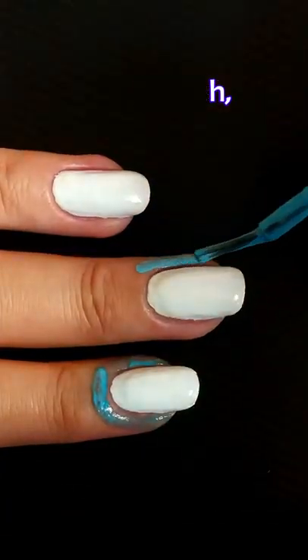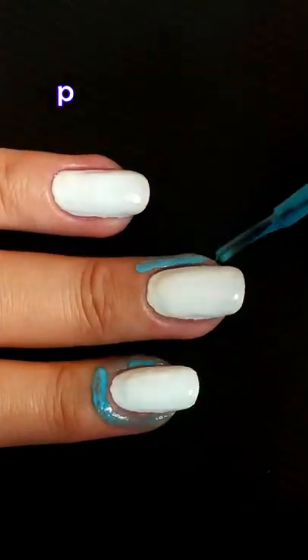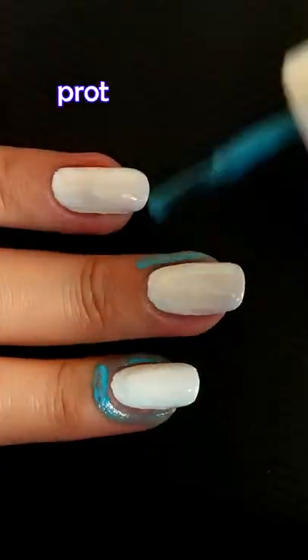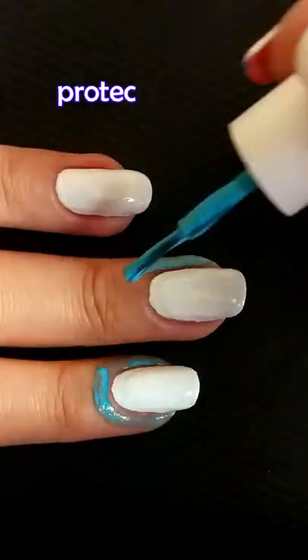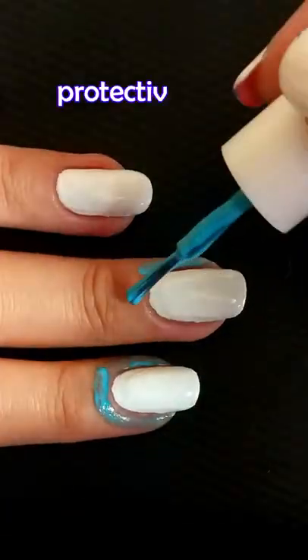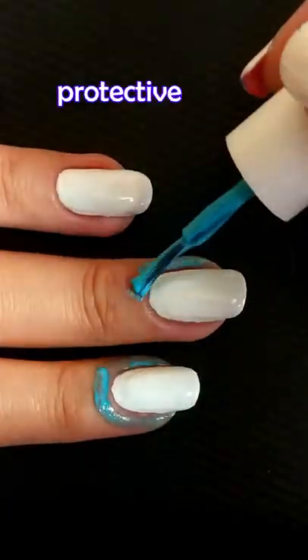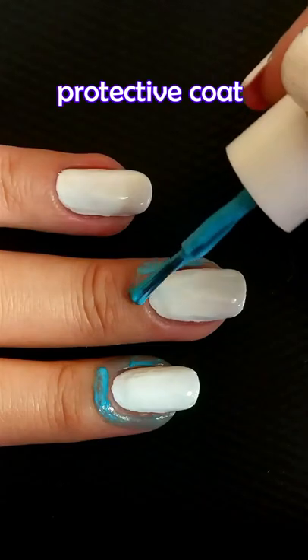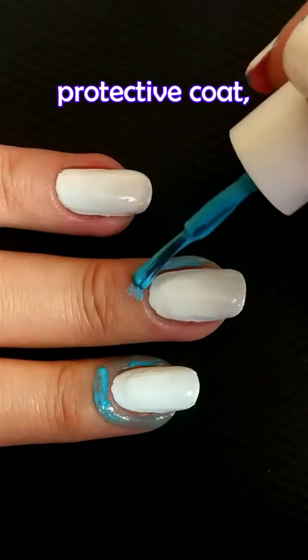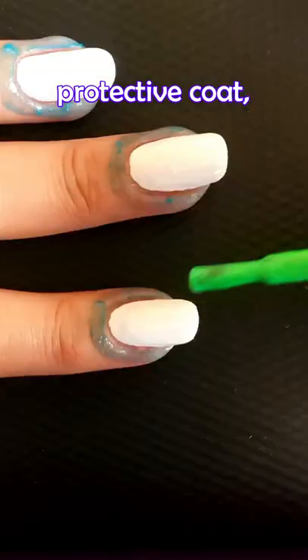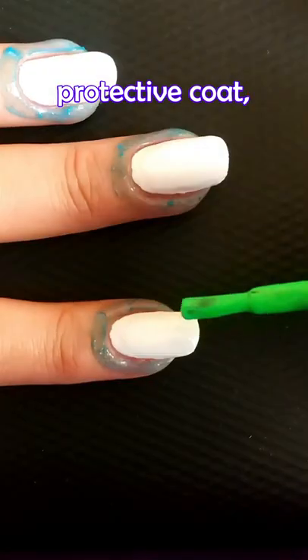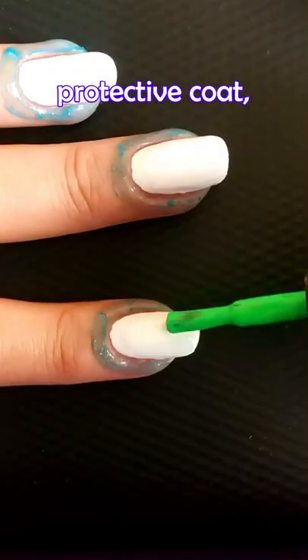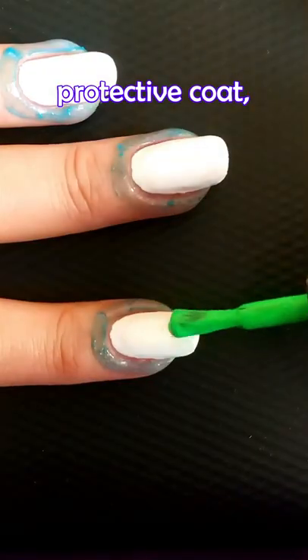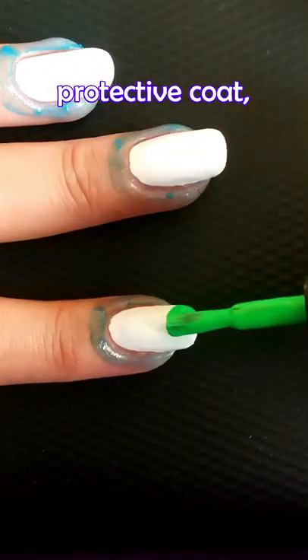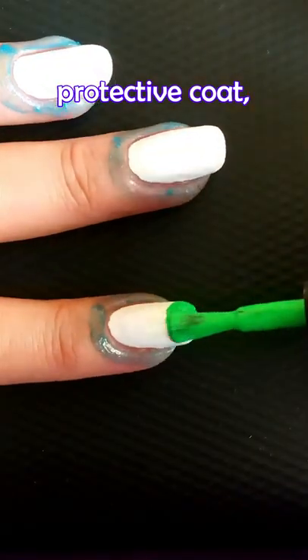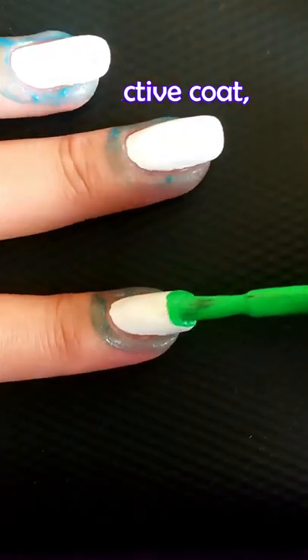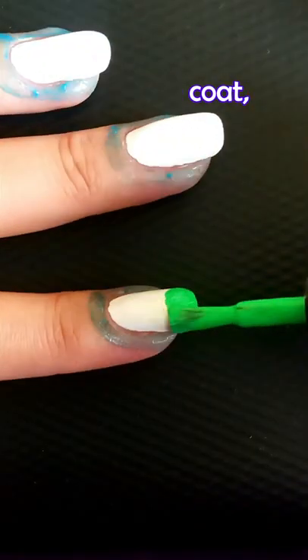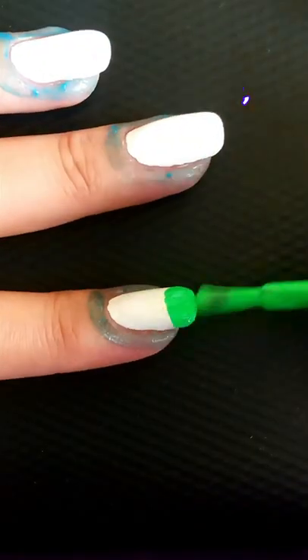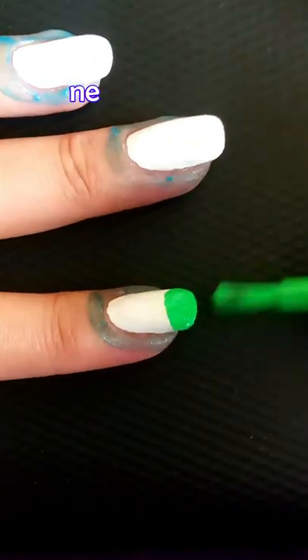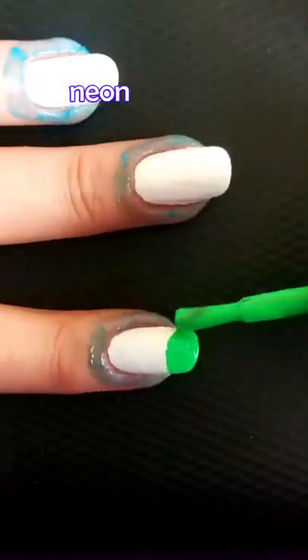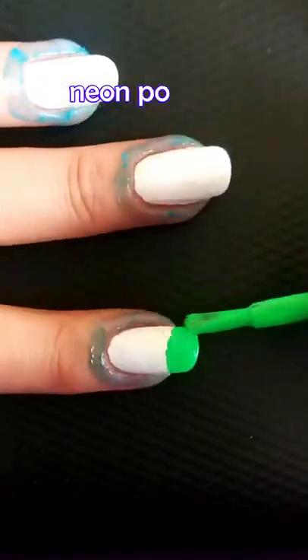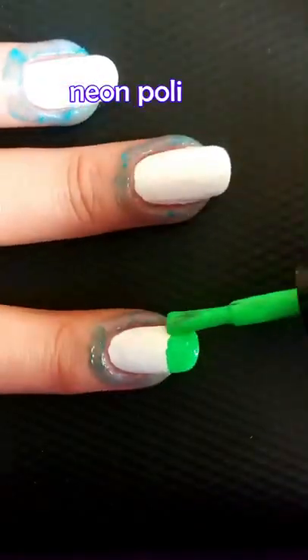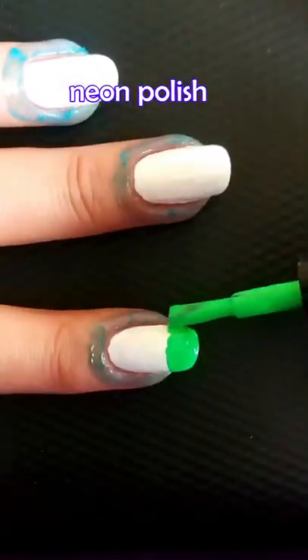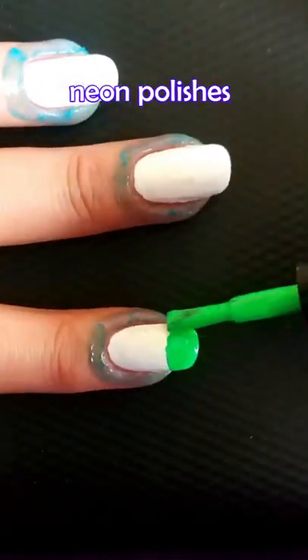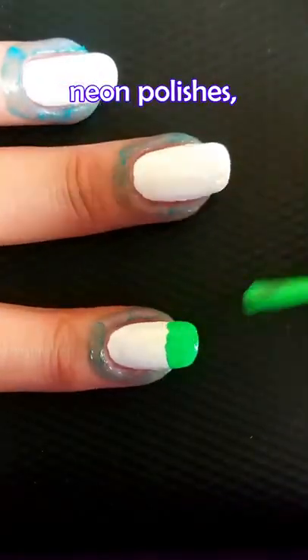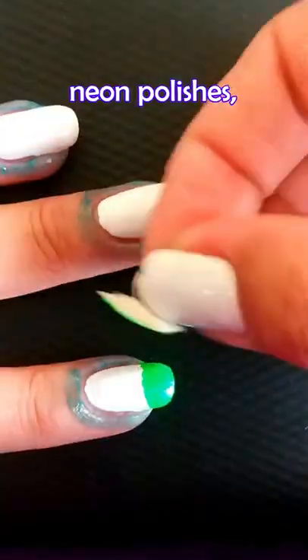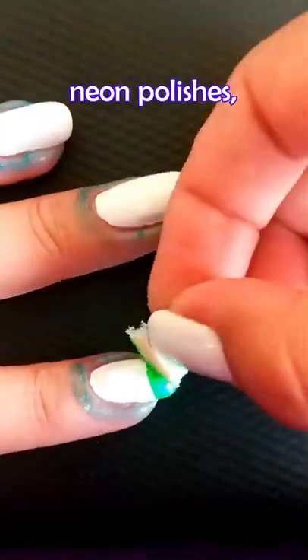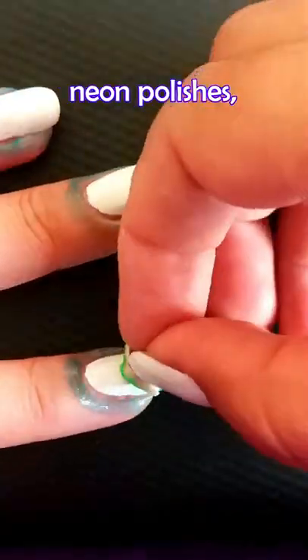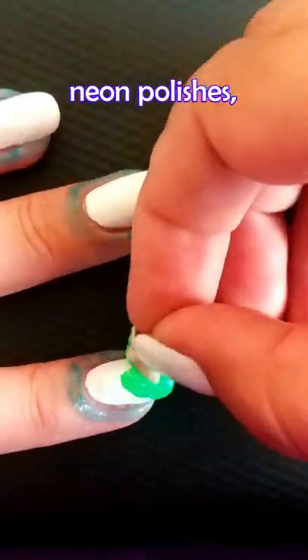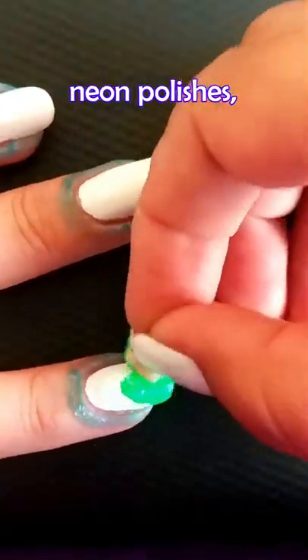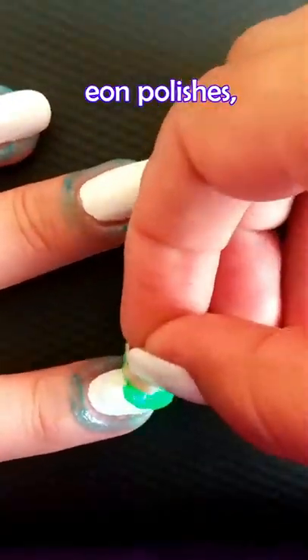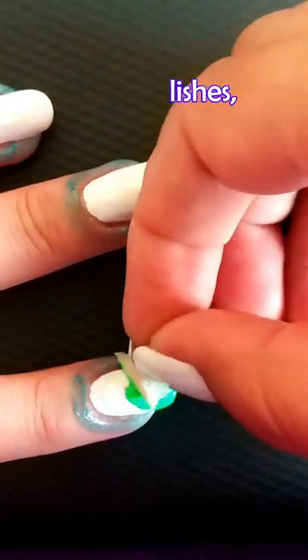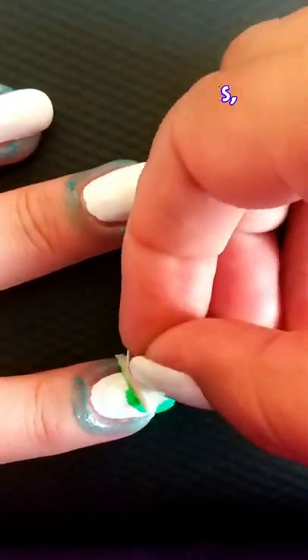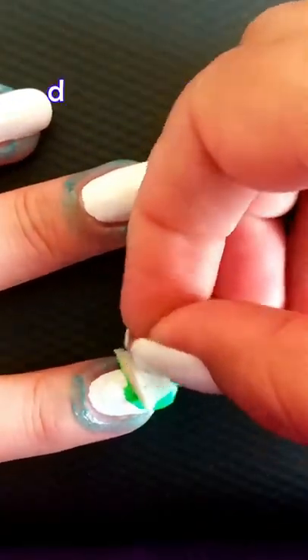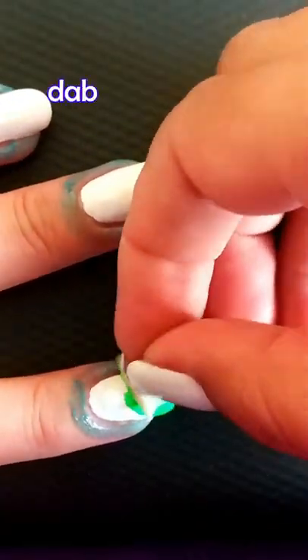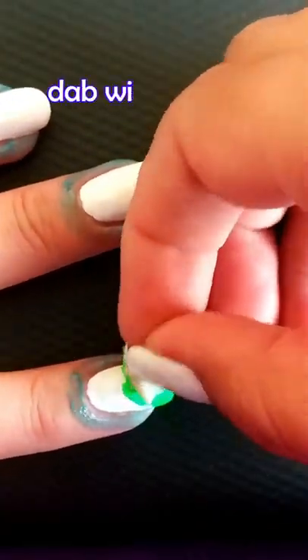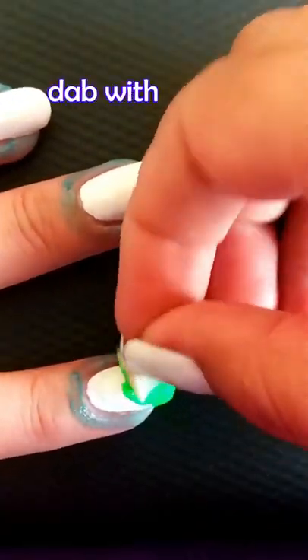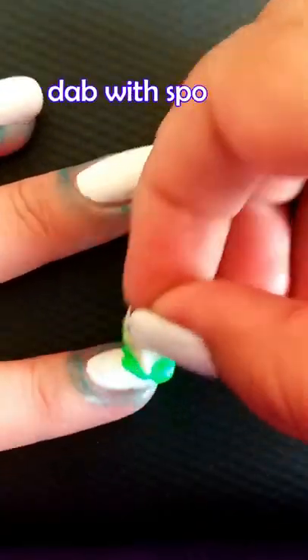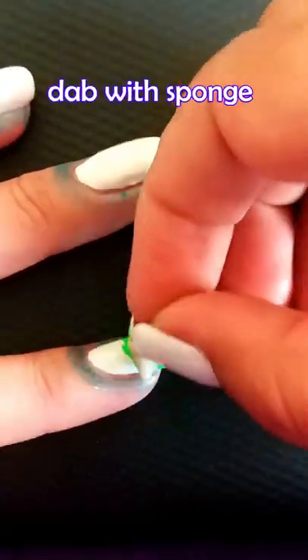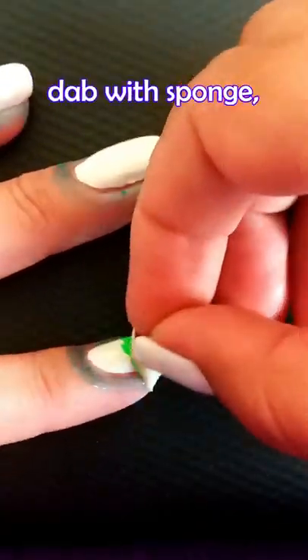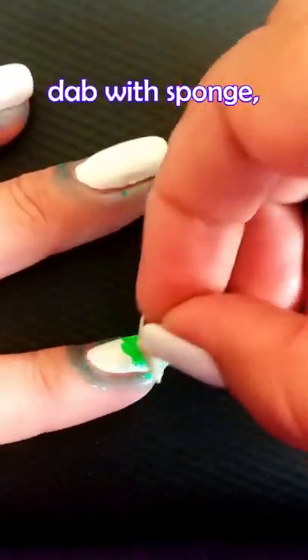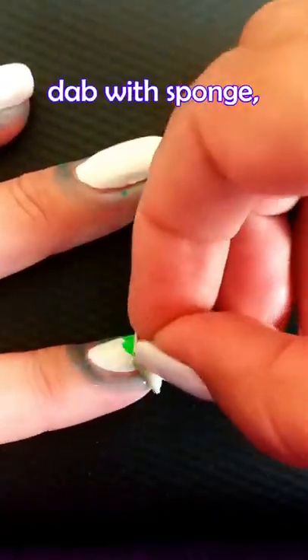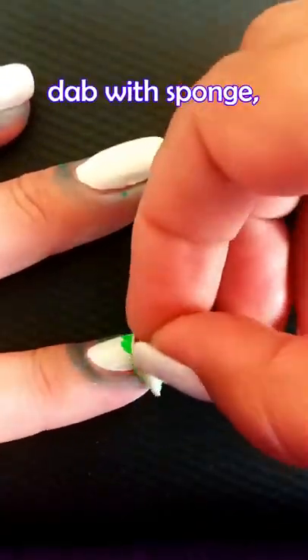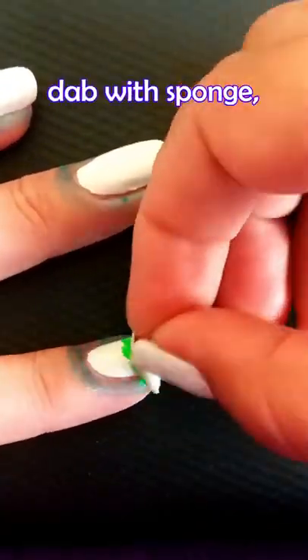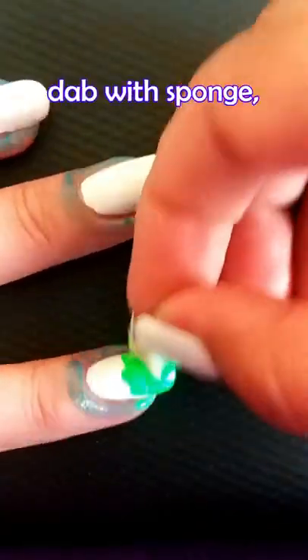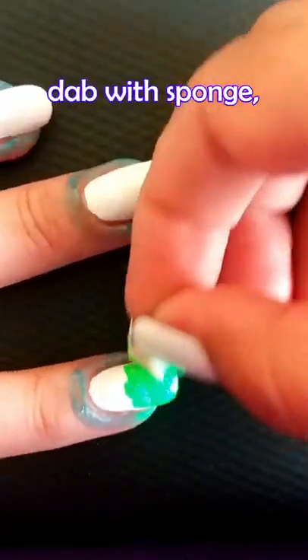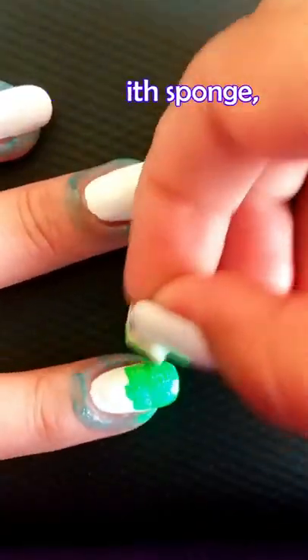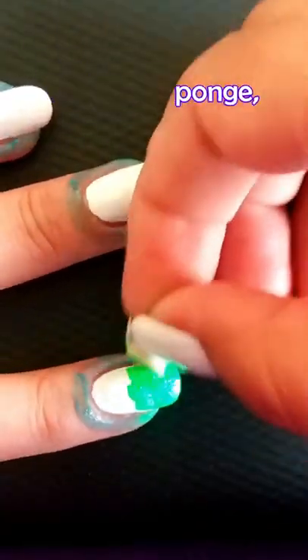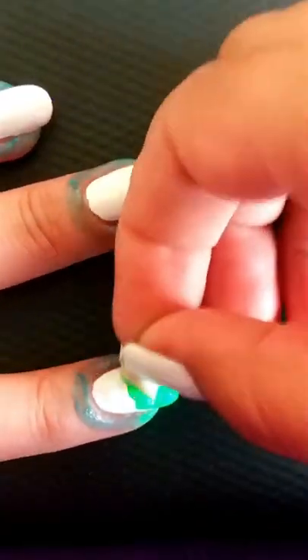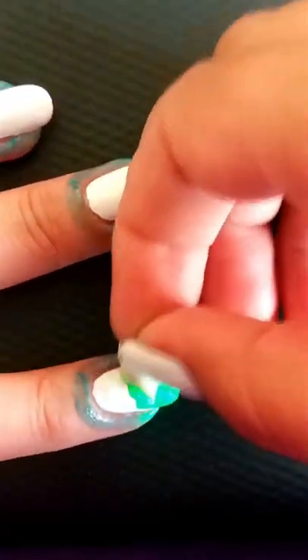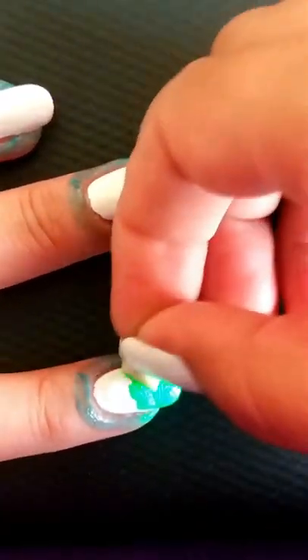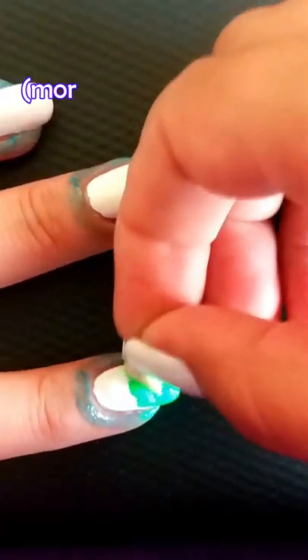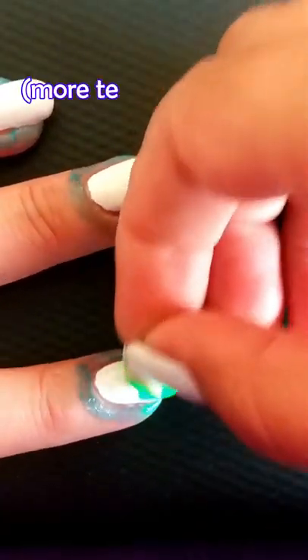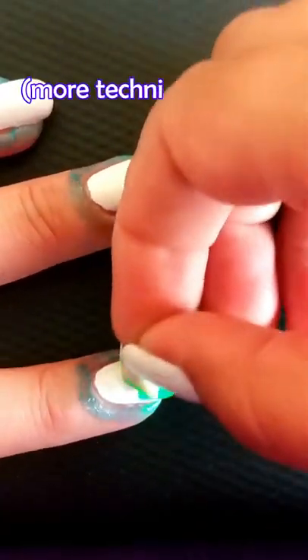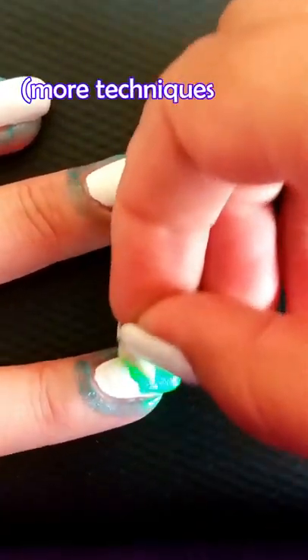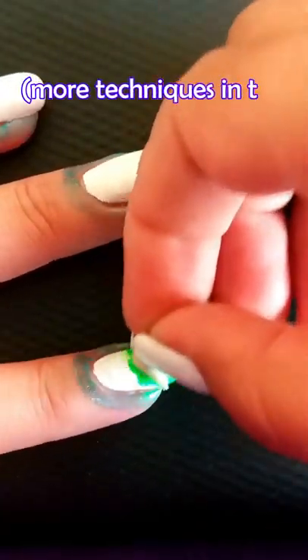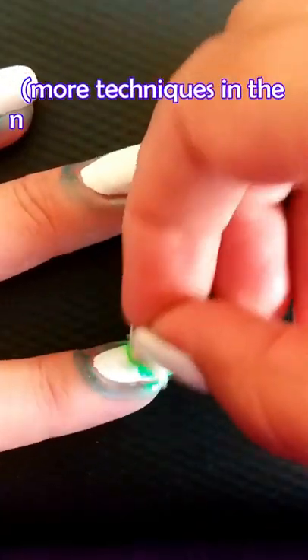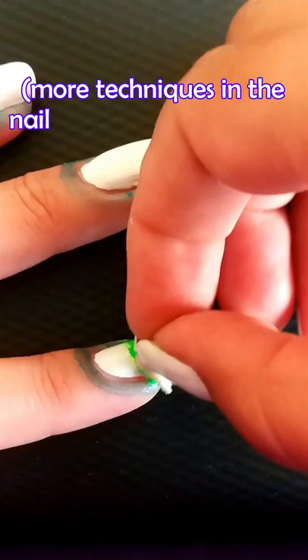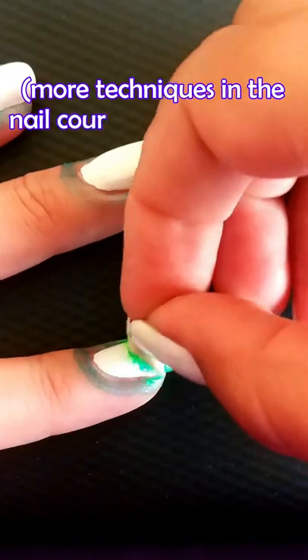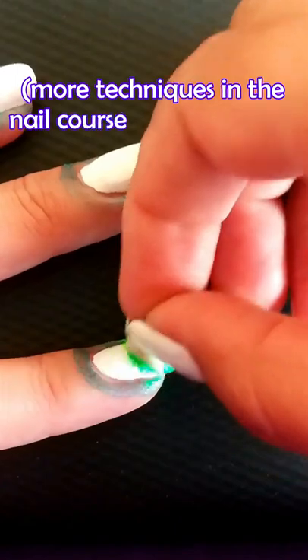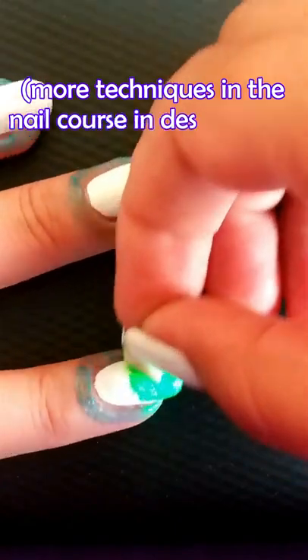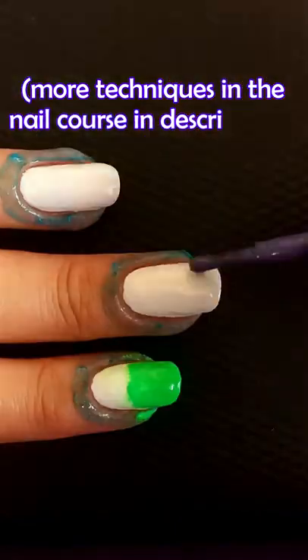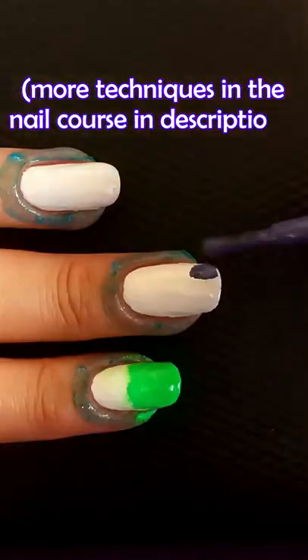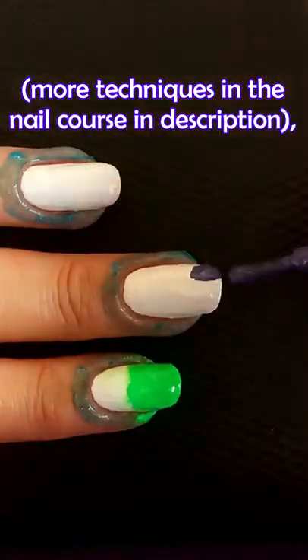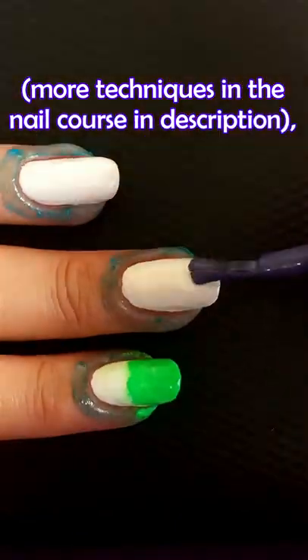Apply a protective coat and paint the tips in different neon colors. Then use a sponge to dab these colors for a gradient effect.